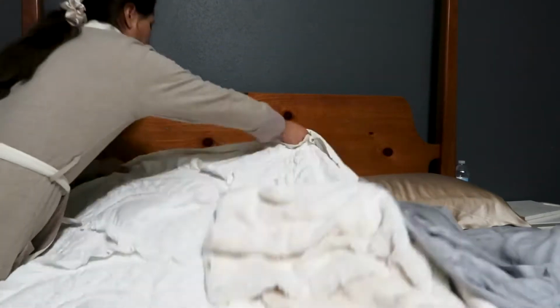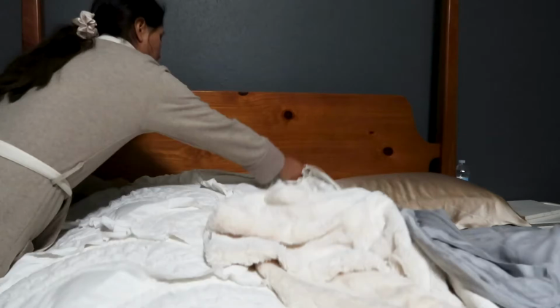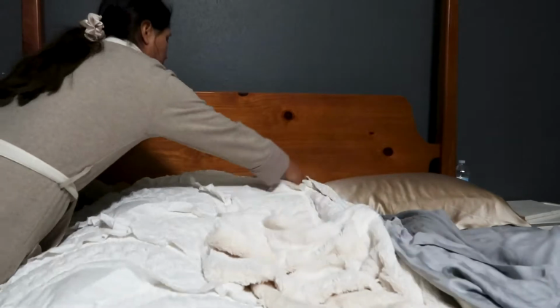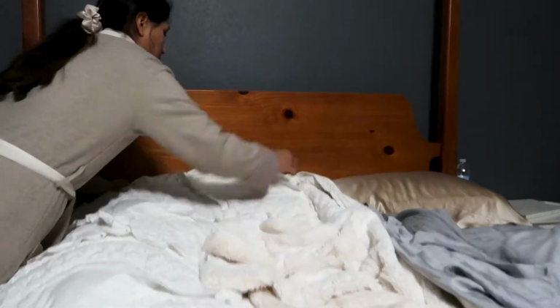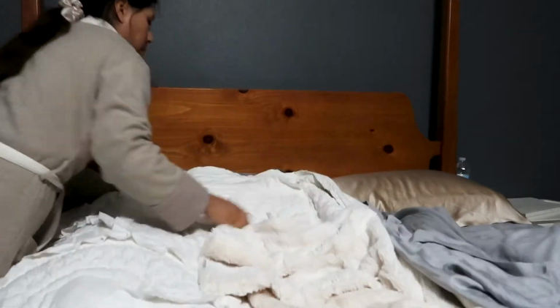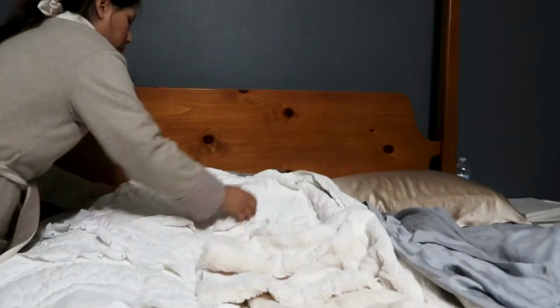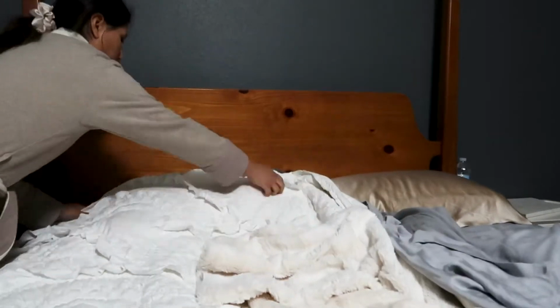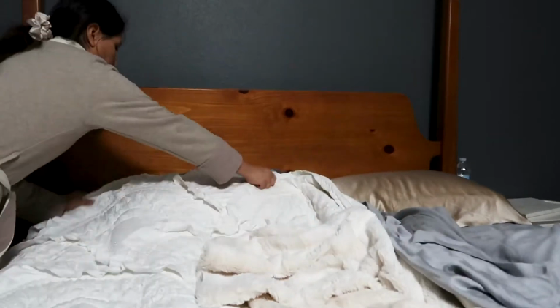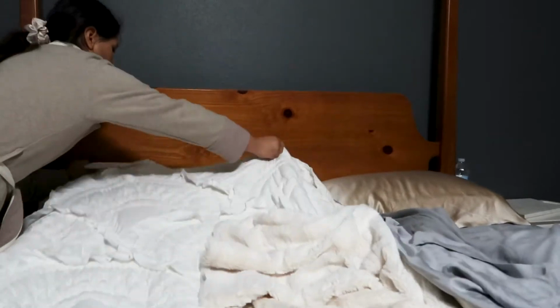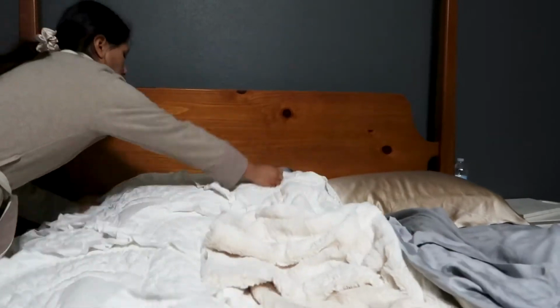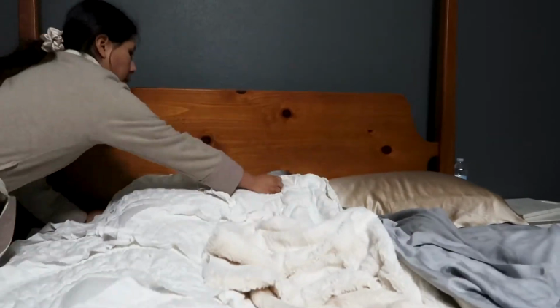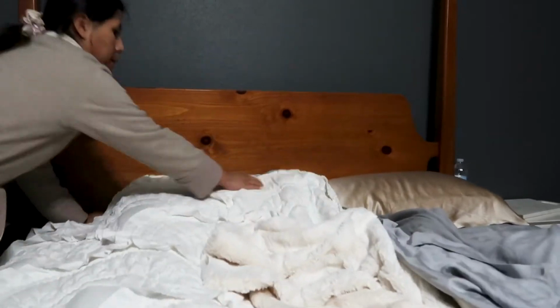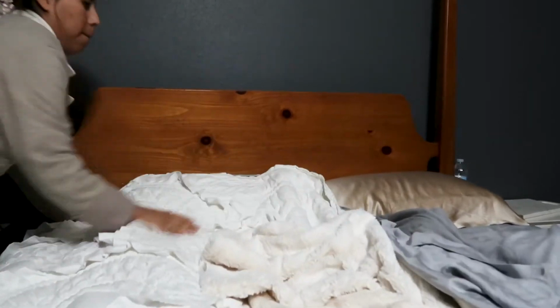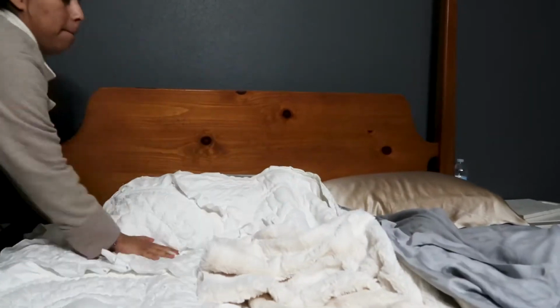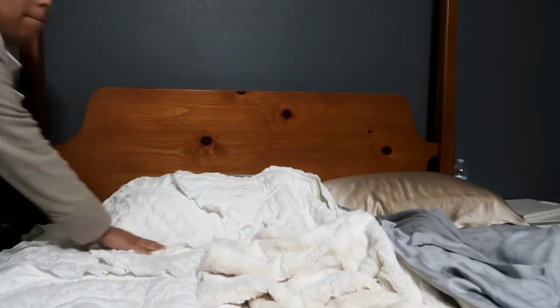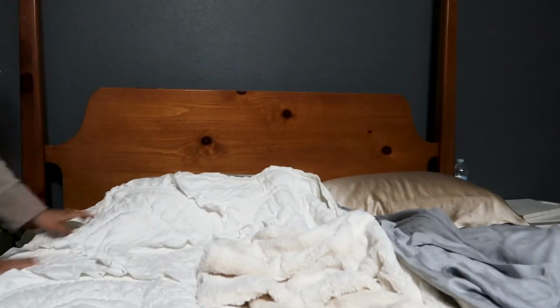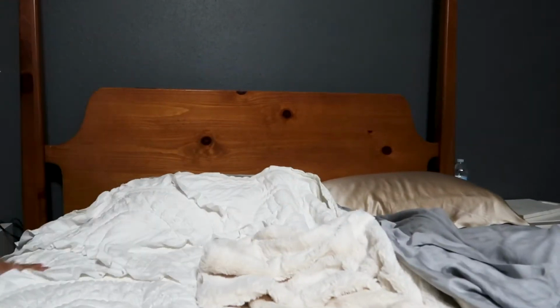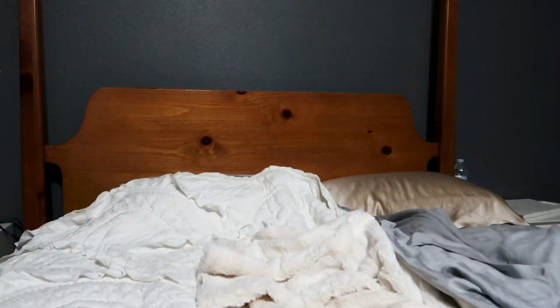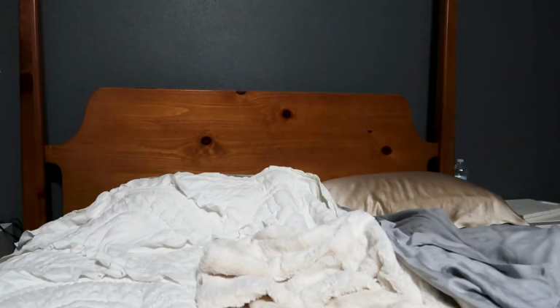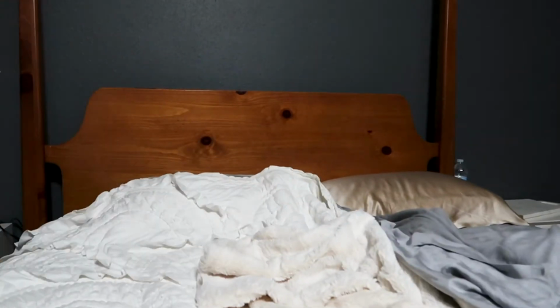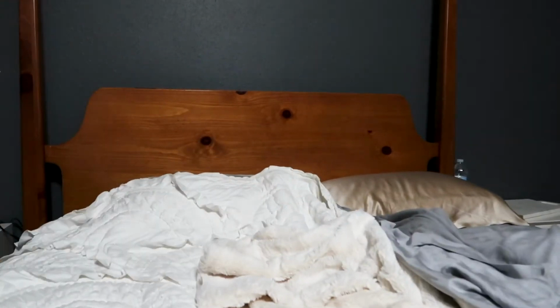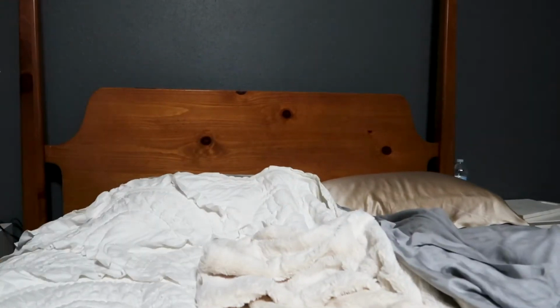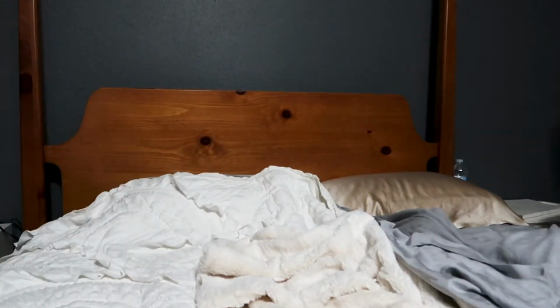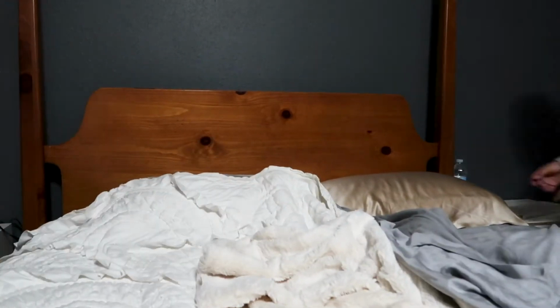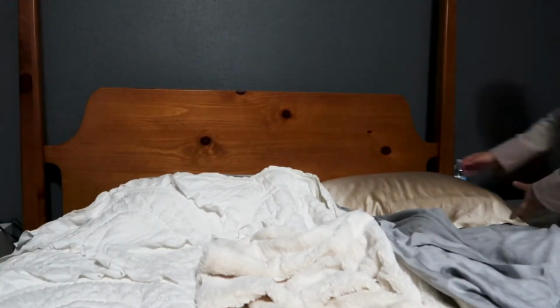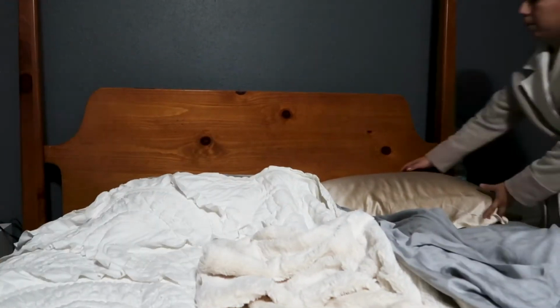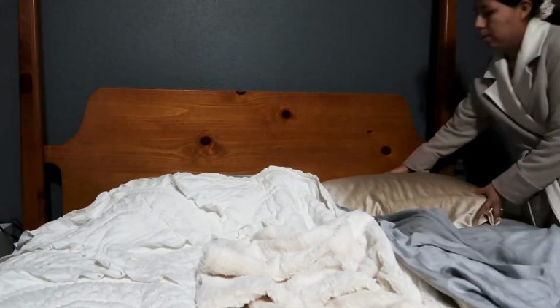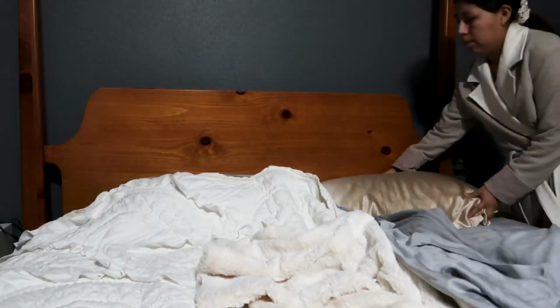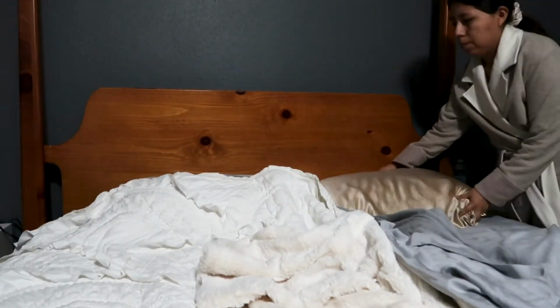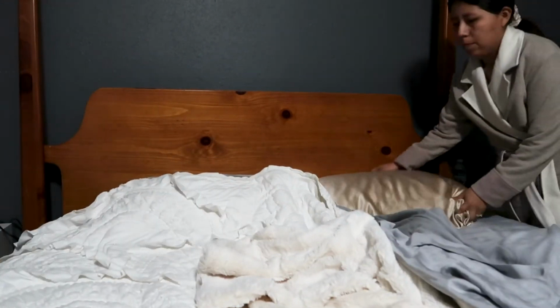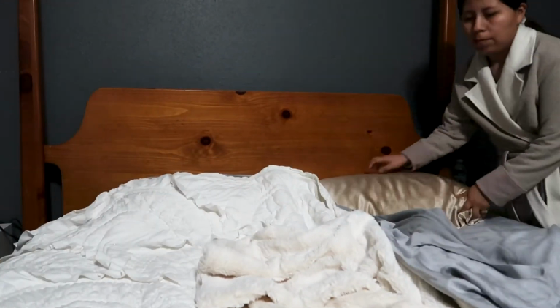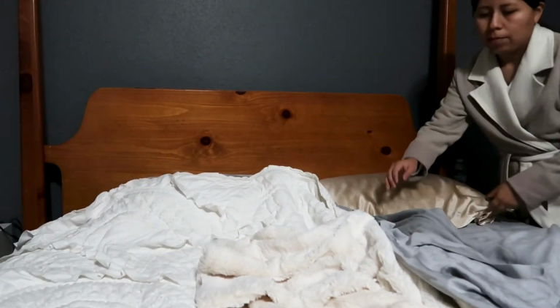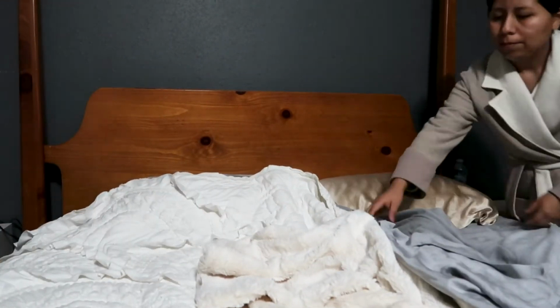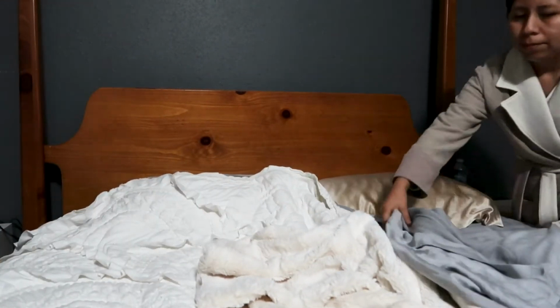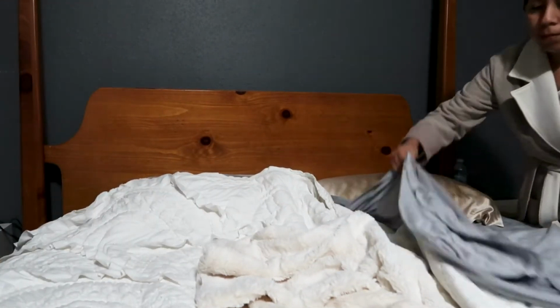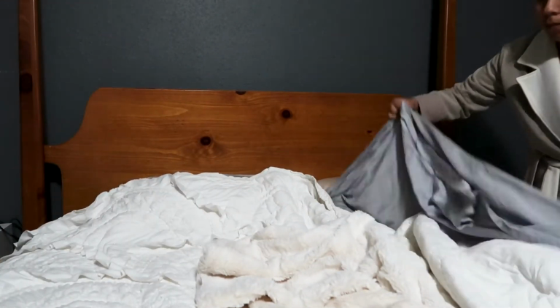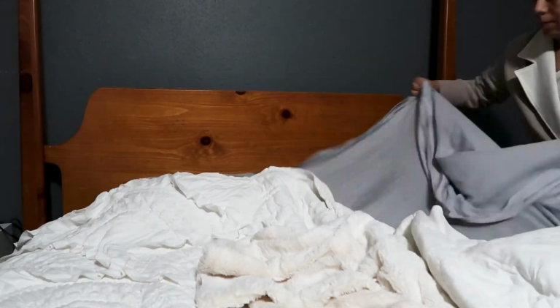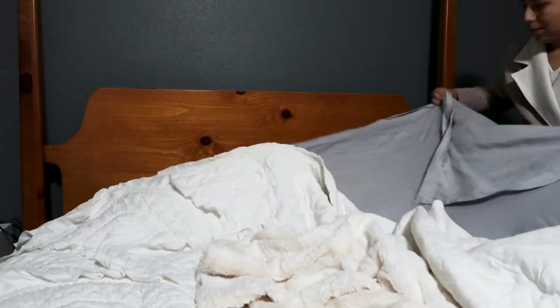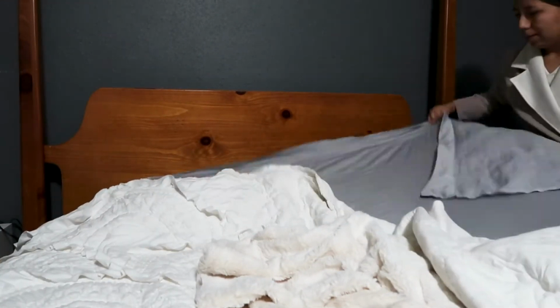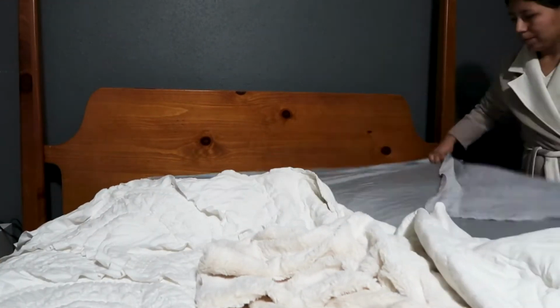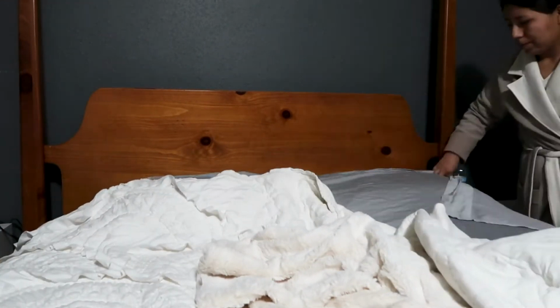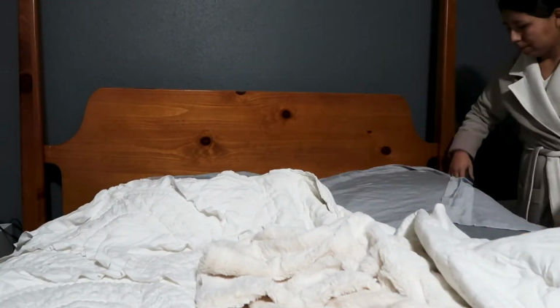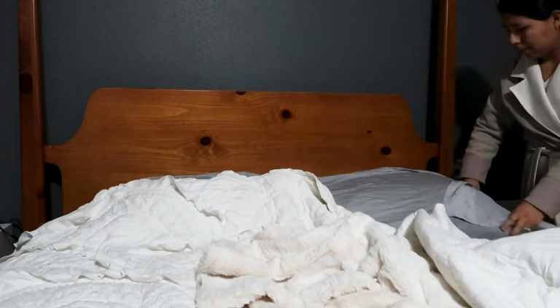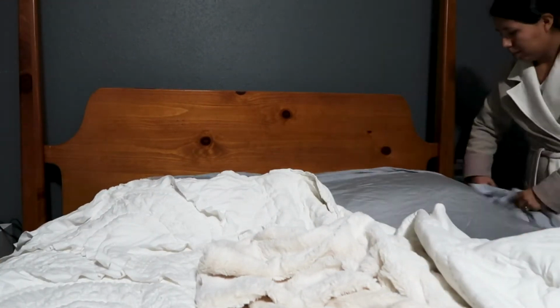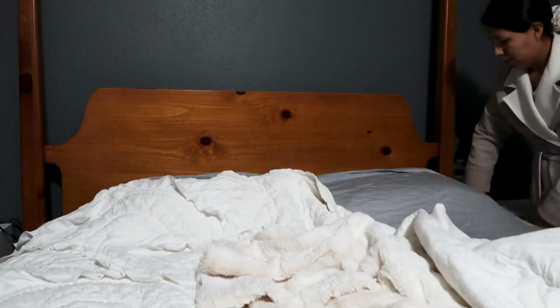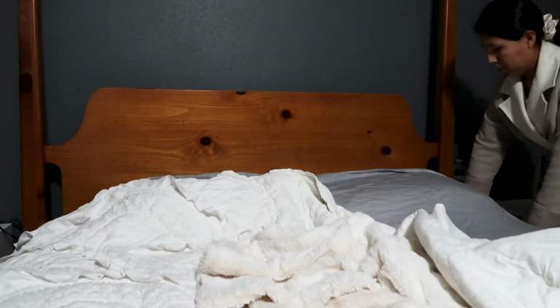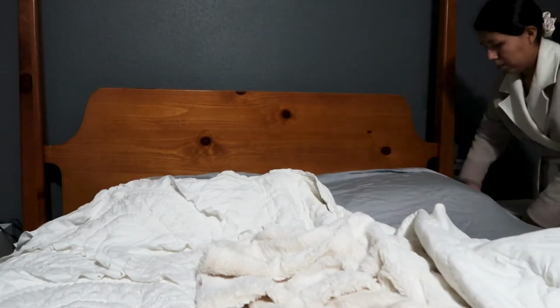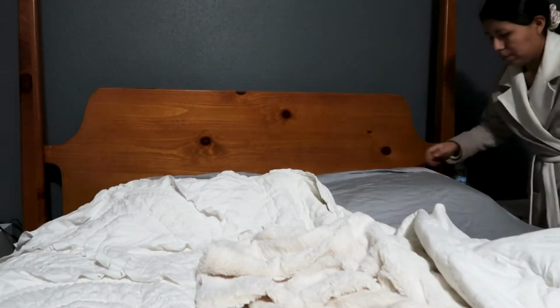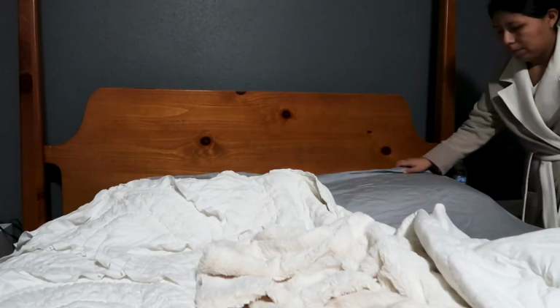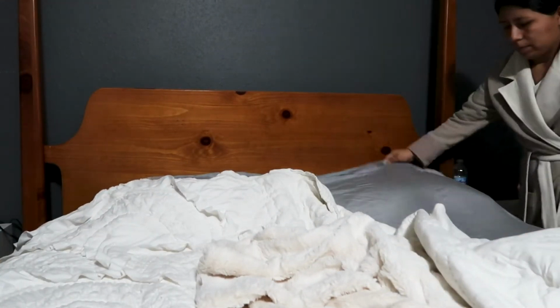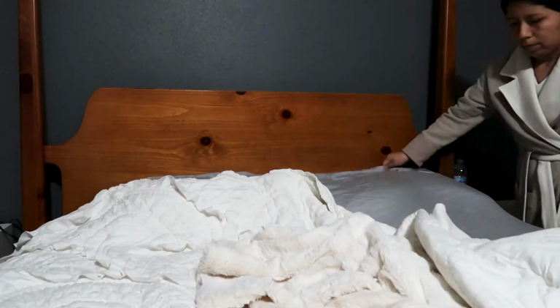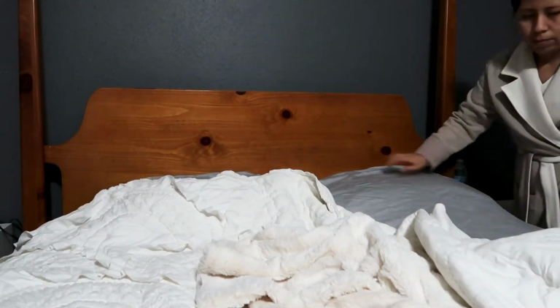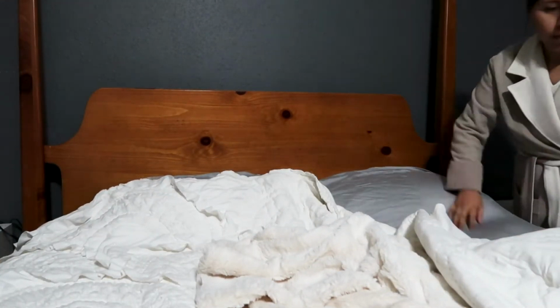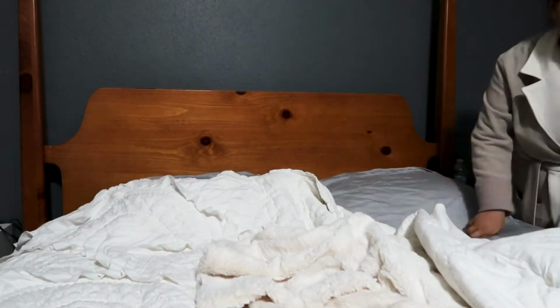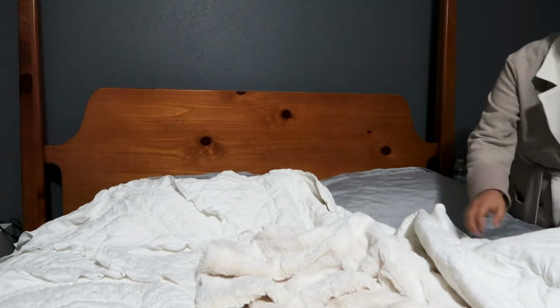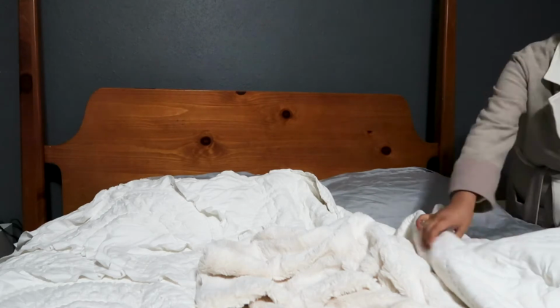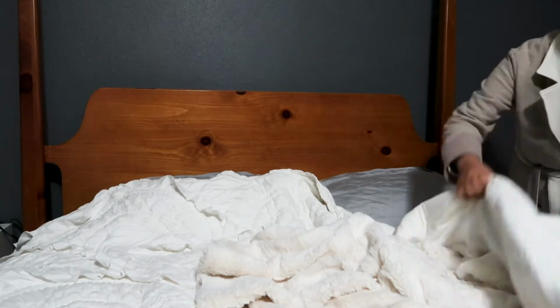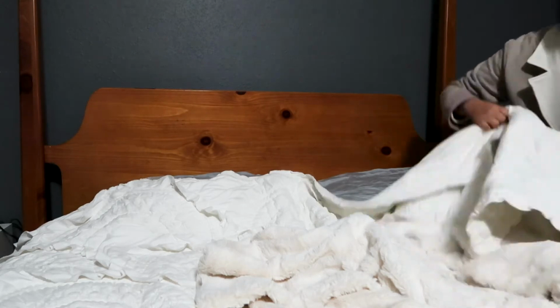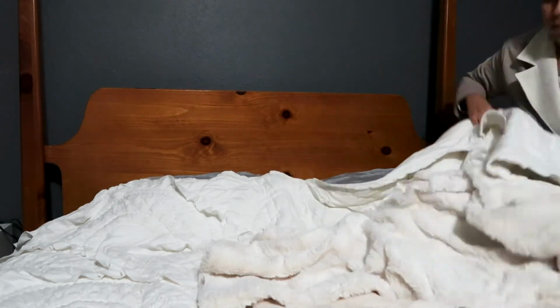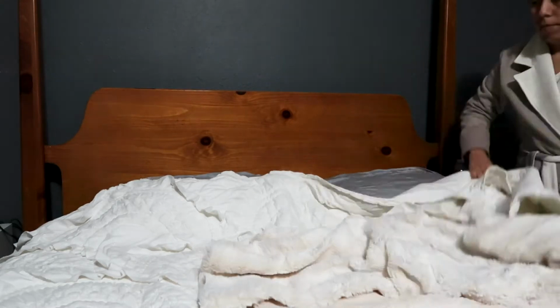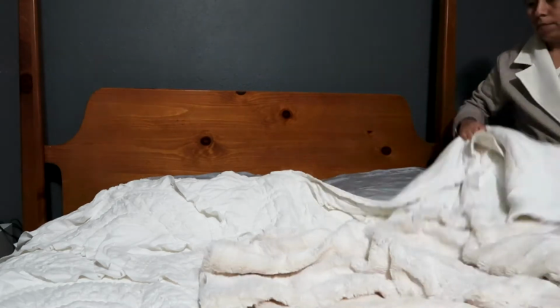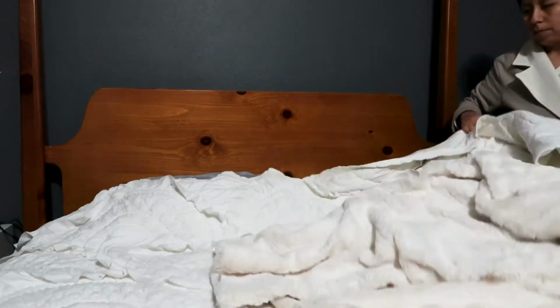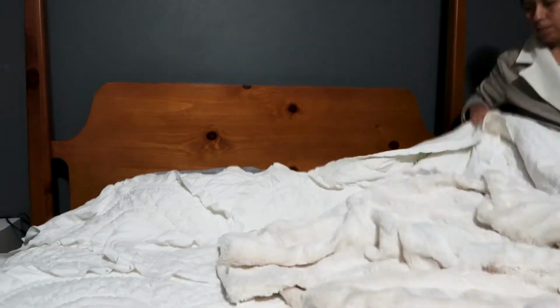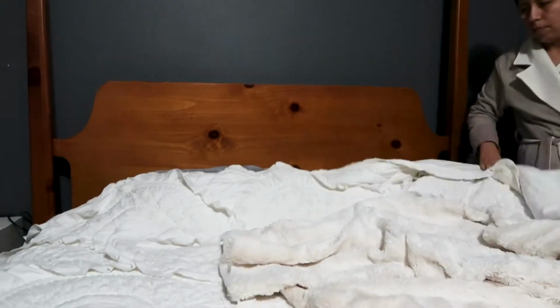I always, always make my bed. It's really important to me that I always make my bed once I get out of bed.